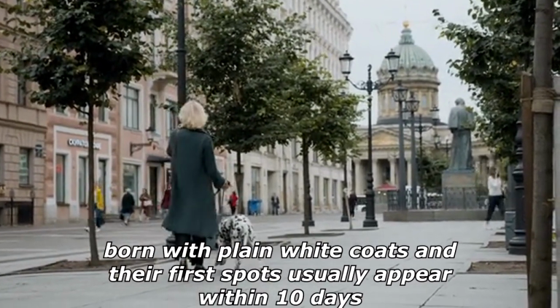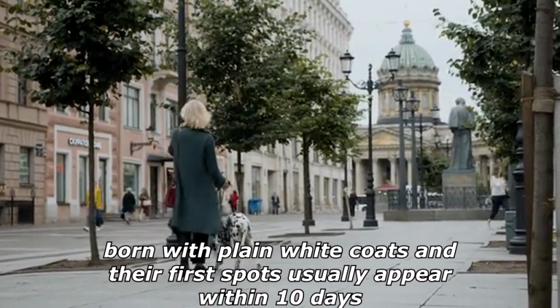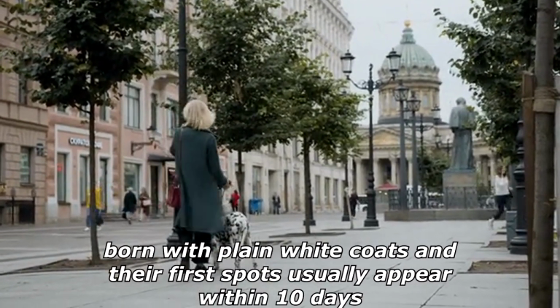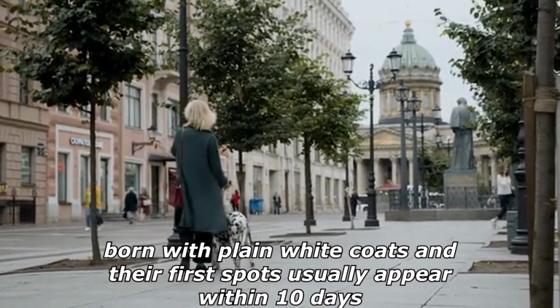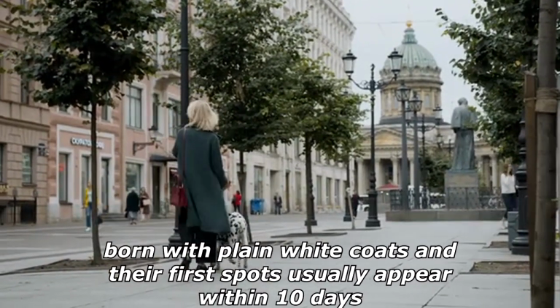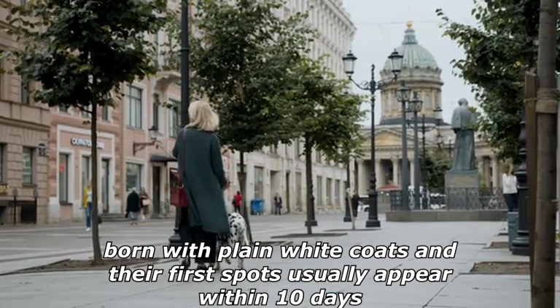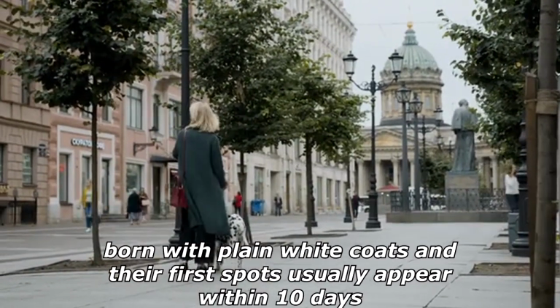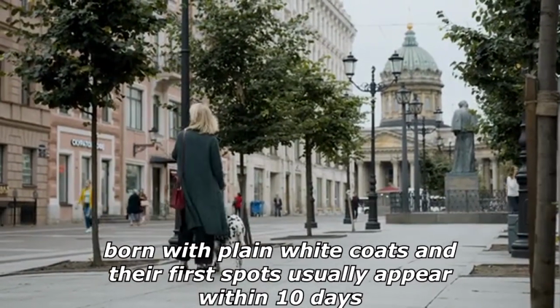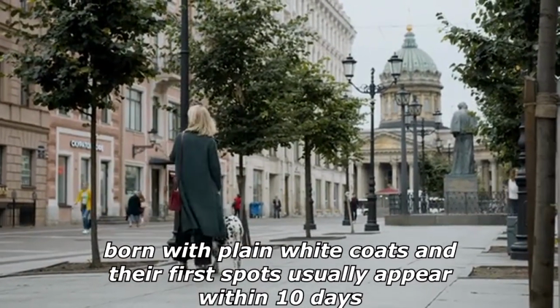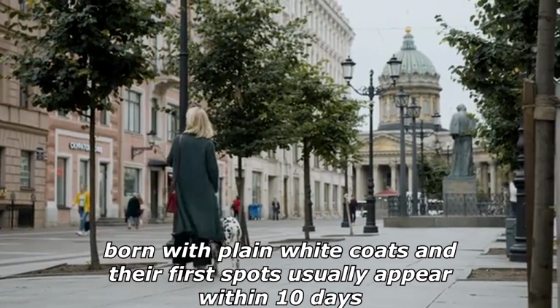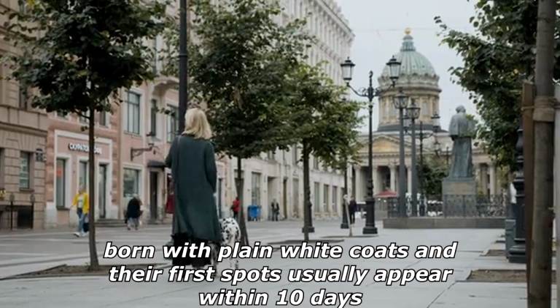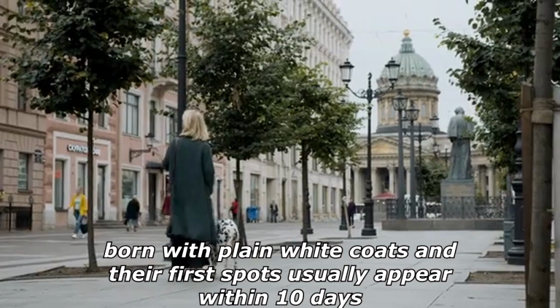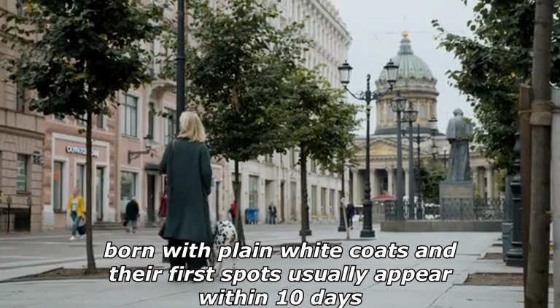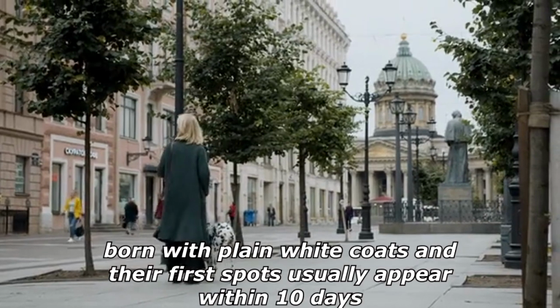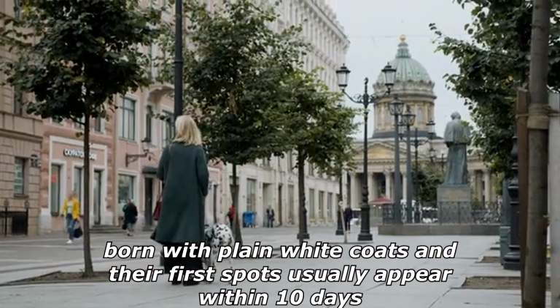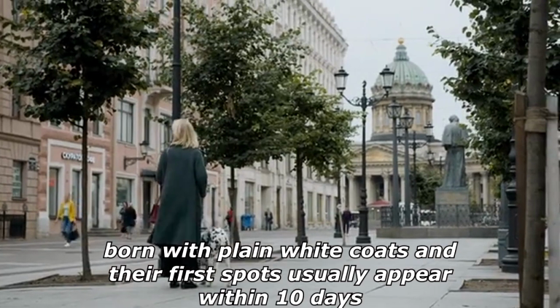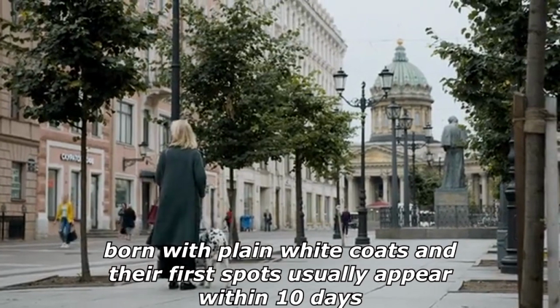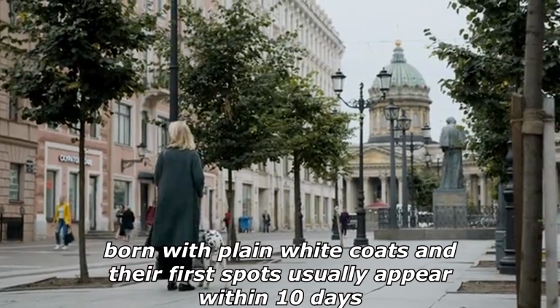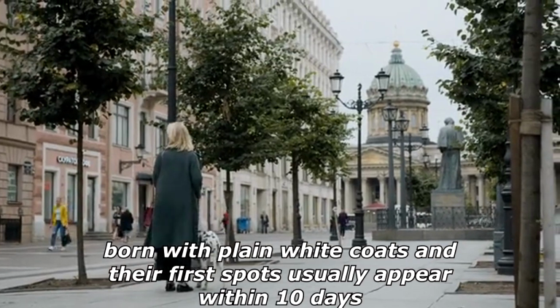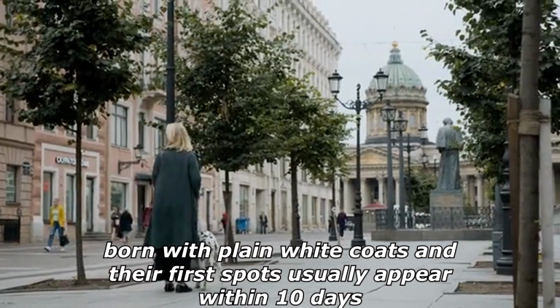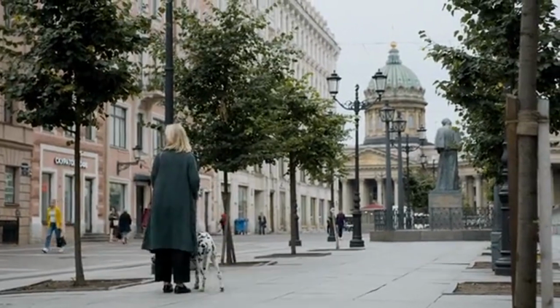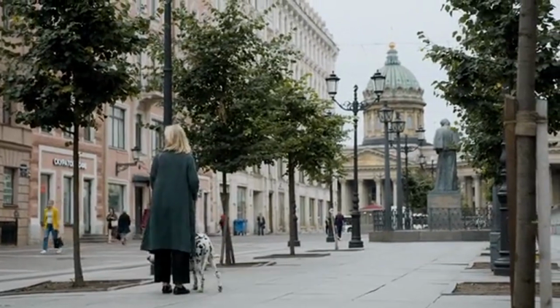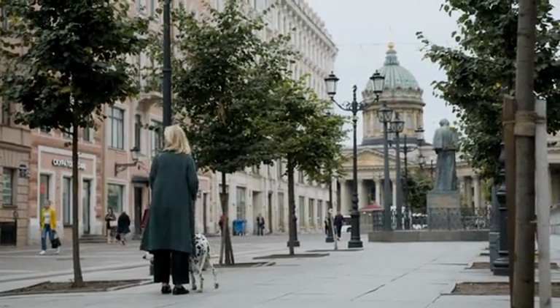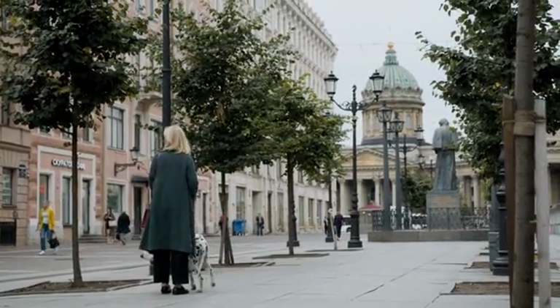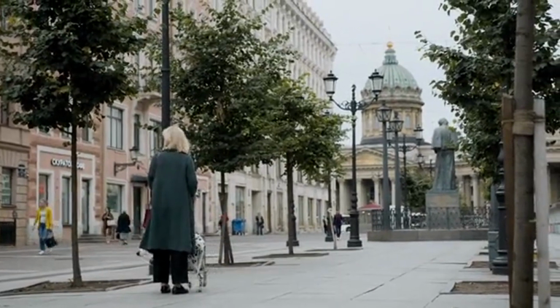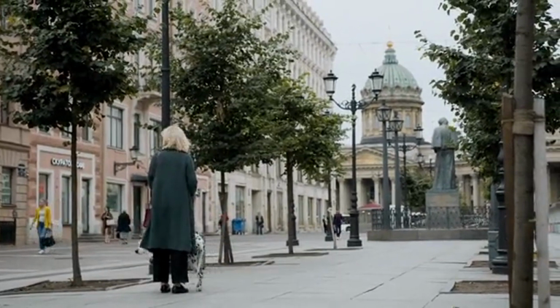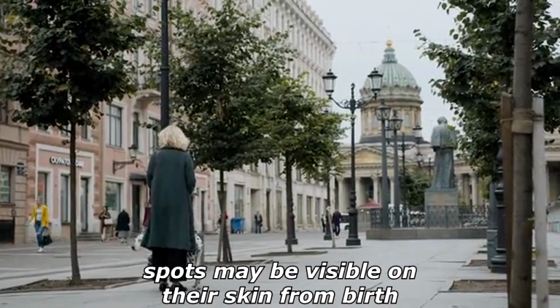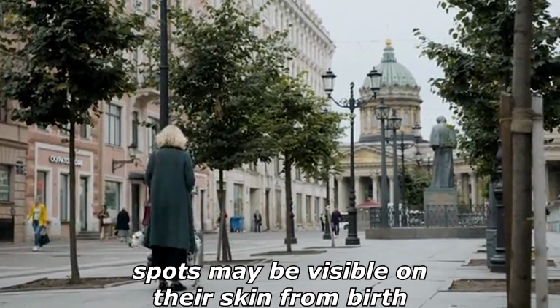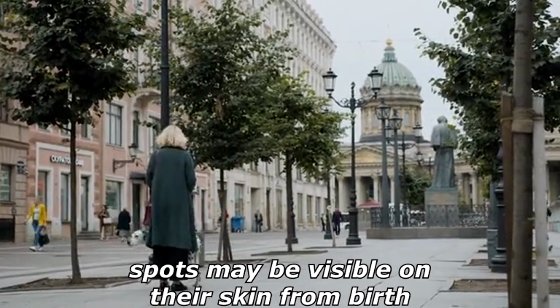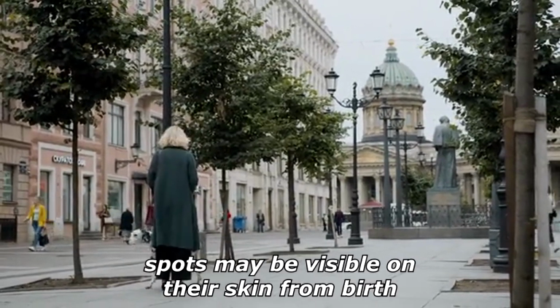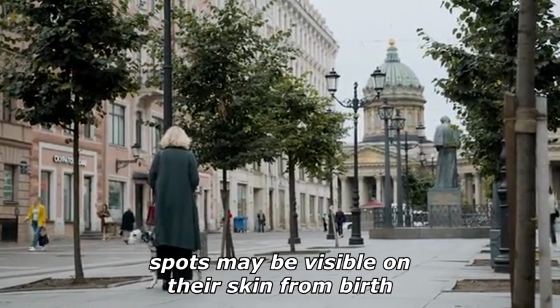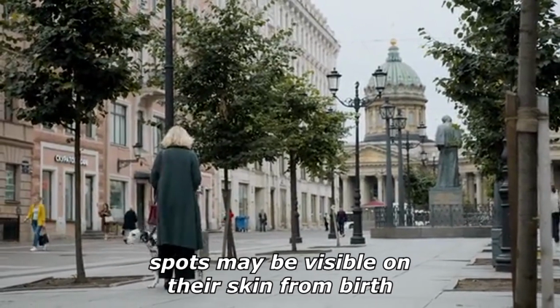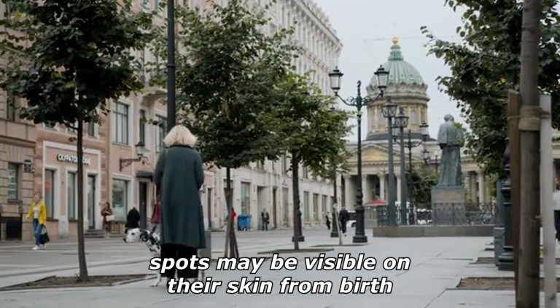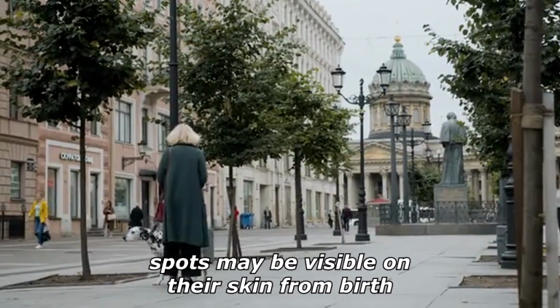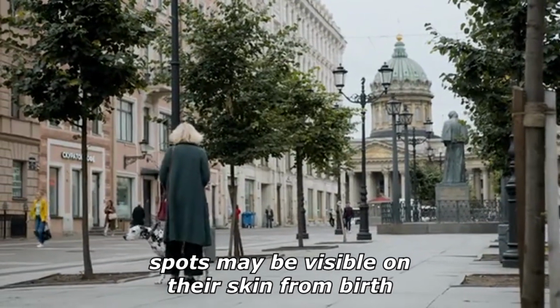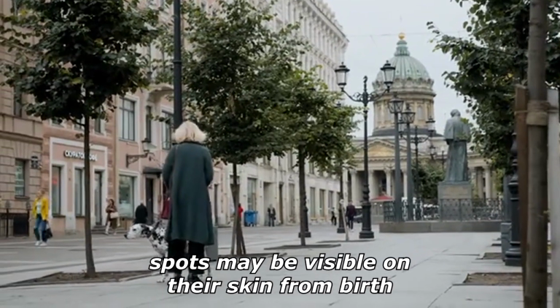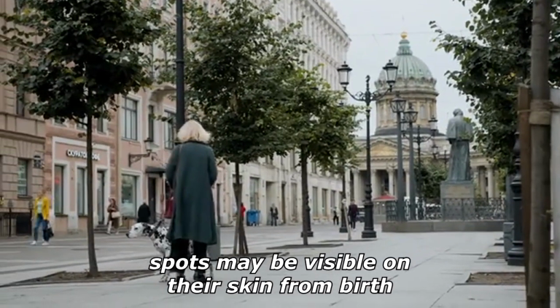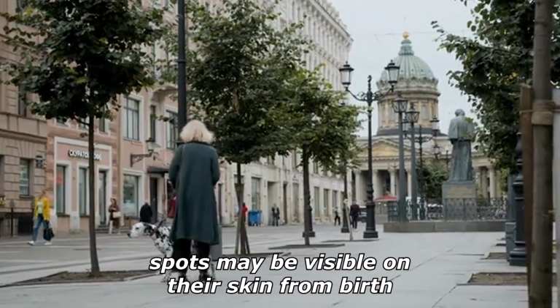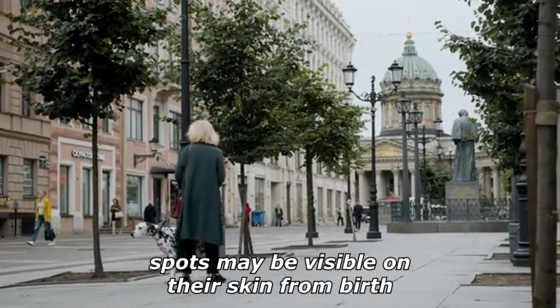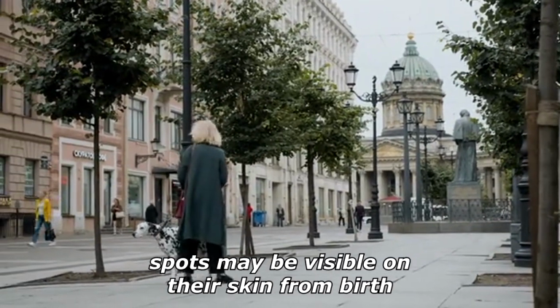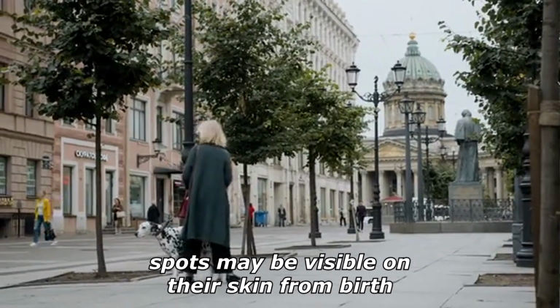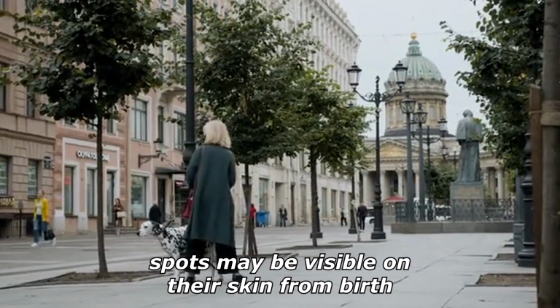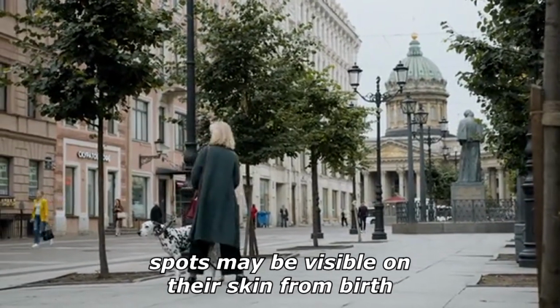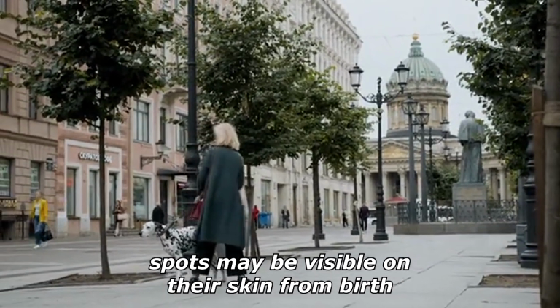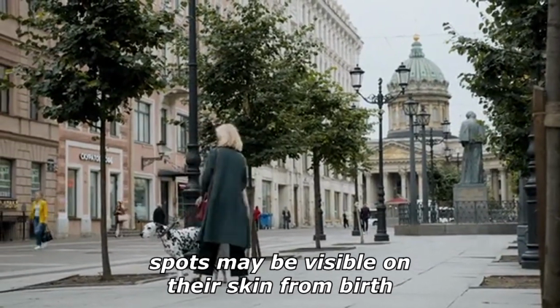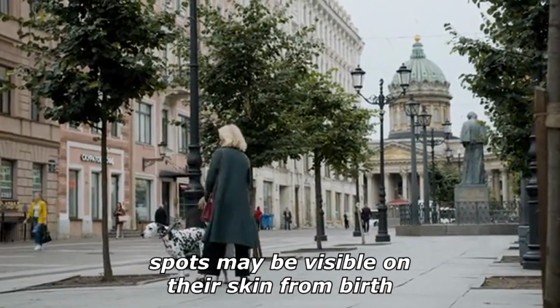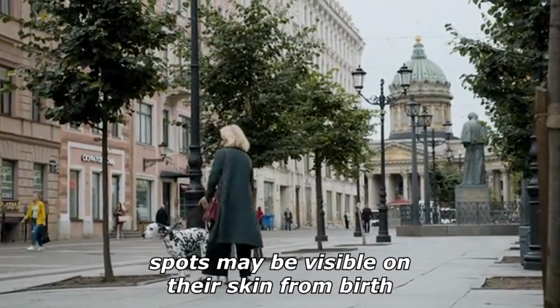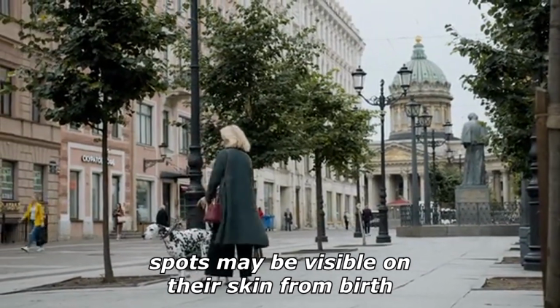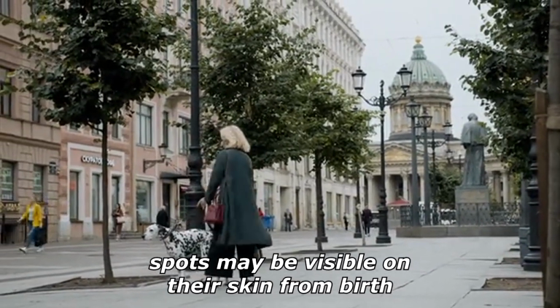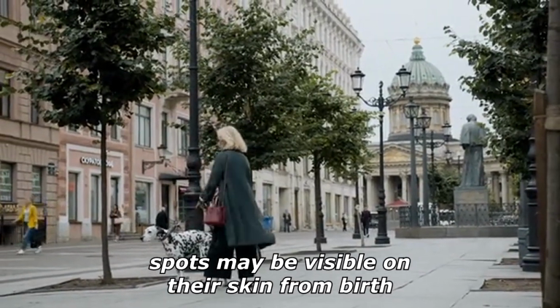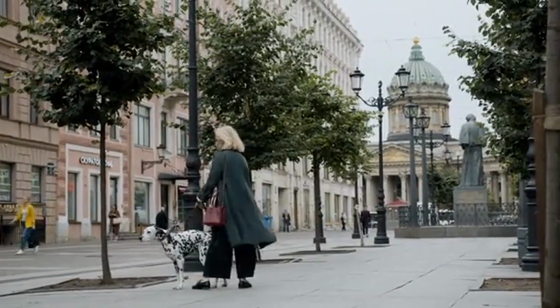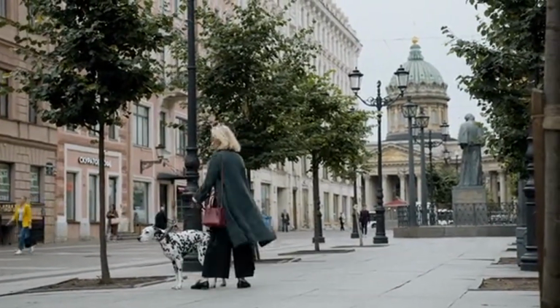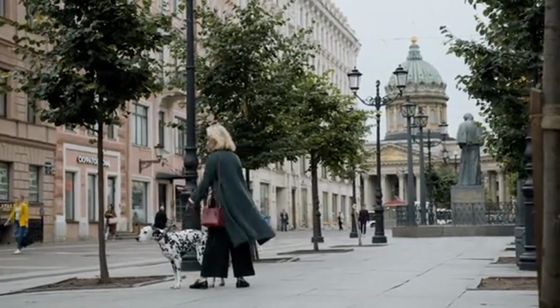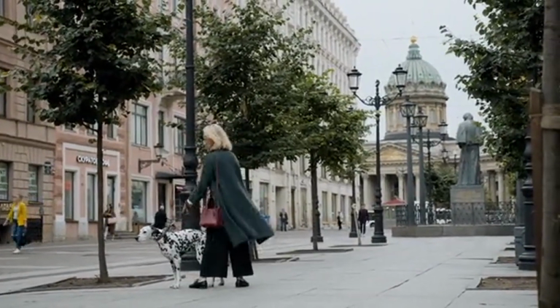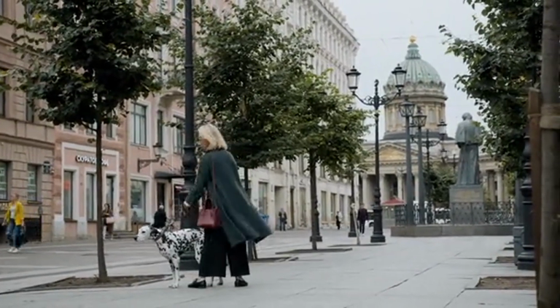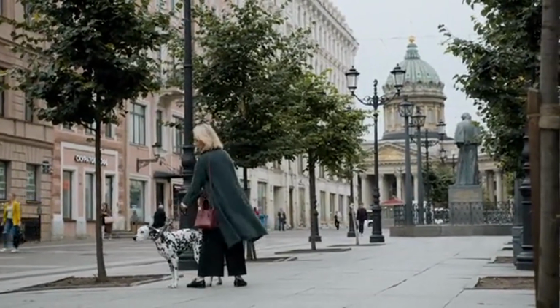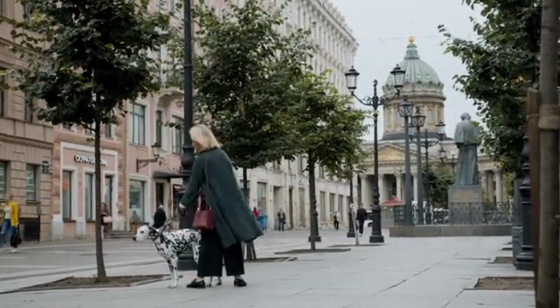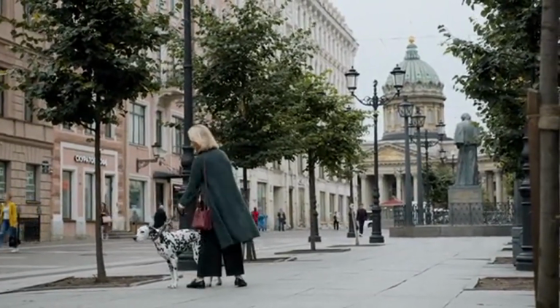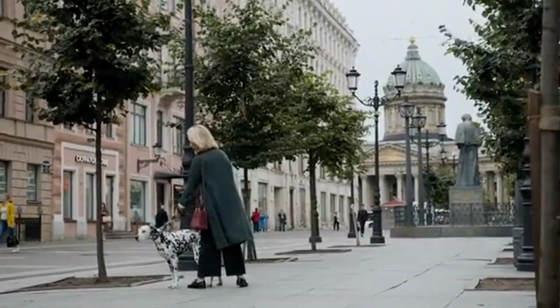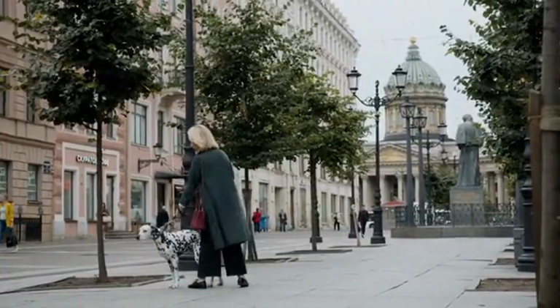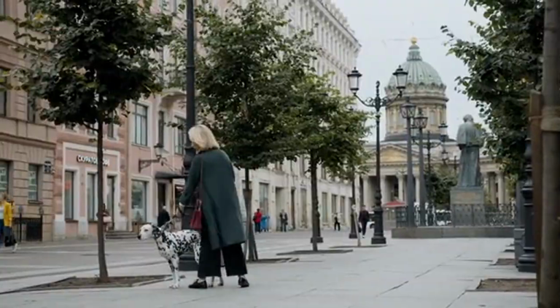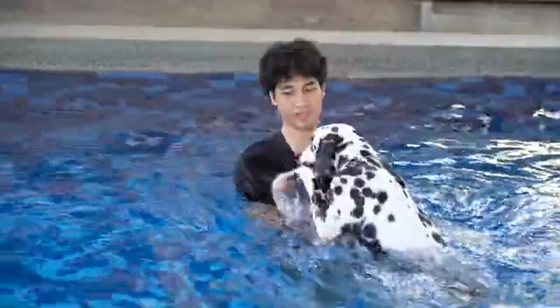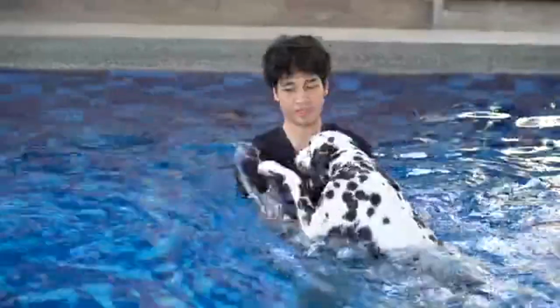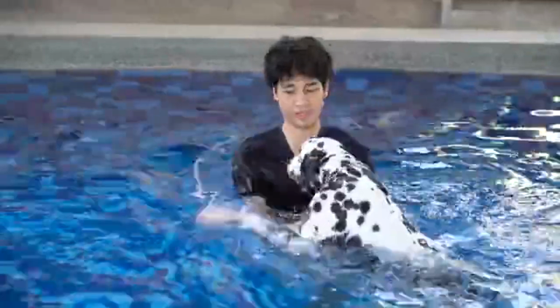Dalmatian puppies are born with plain white coats and their first spots usually appear within 10 days. However, spots may be visible on their skin from birth.